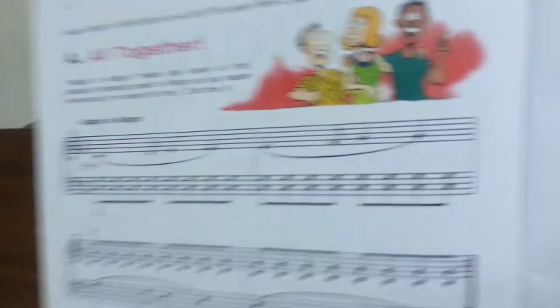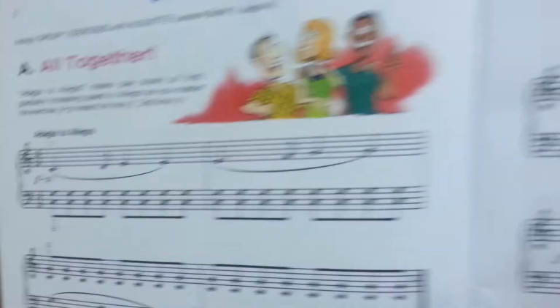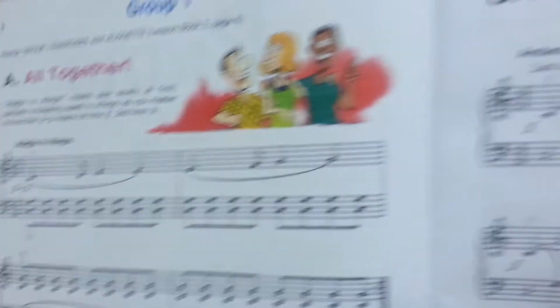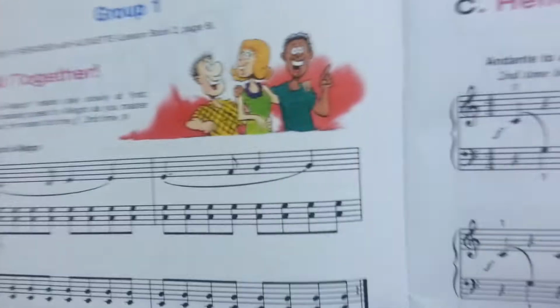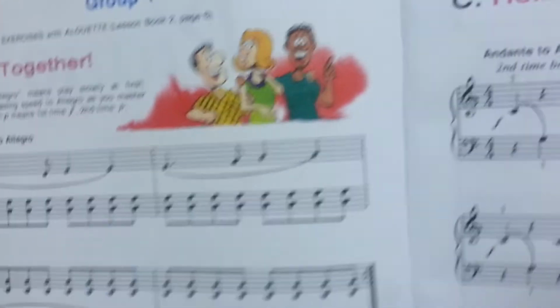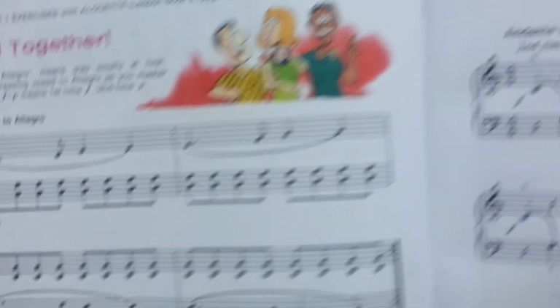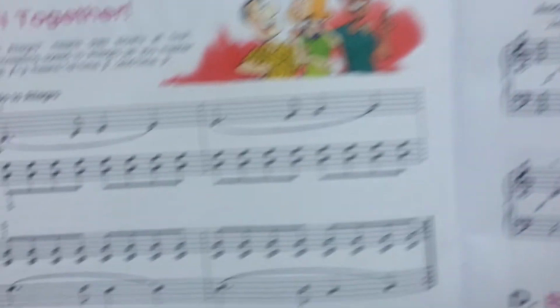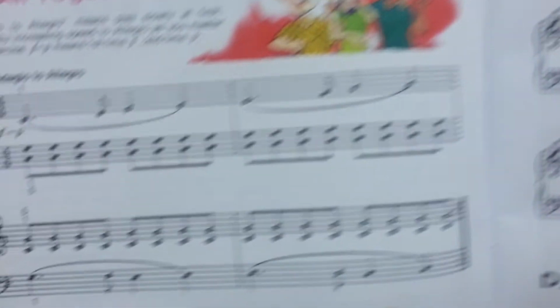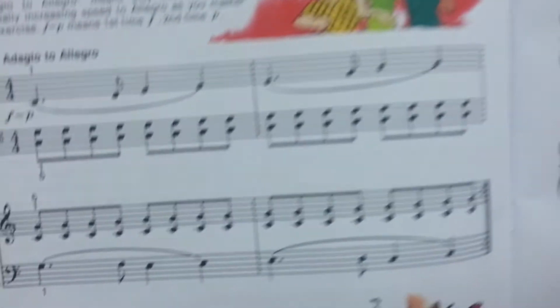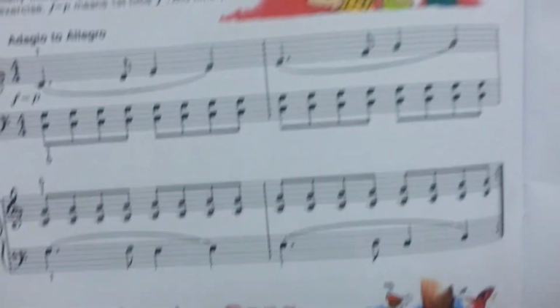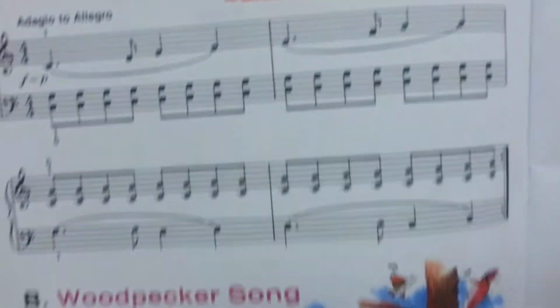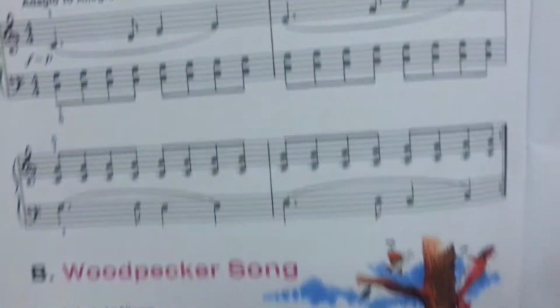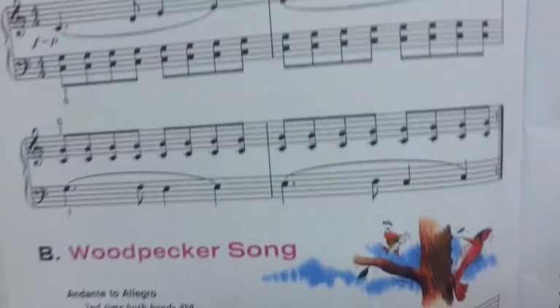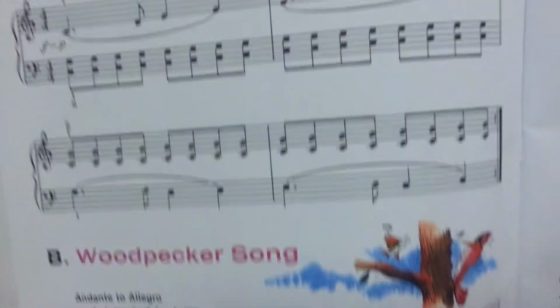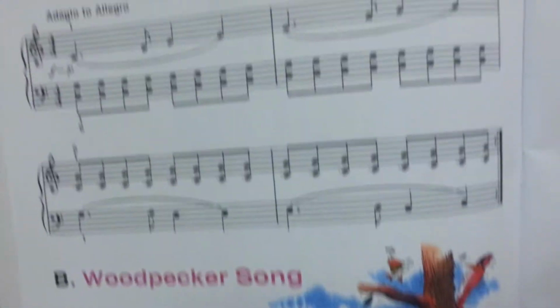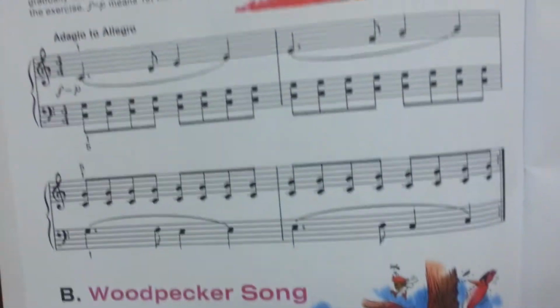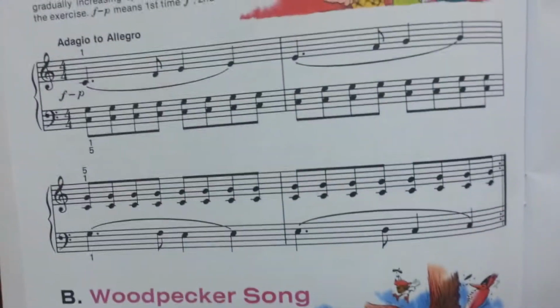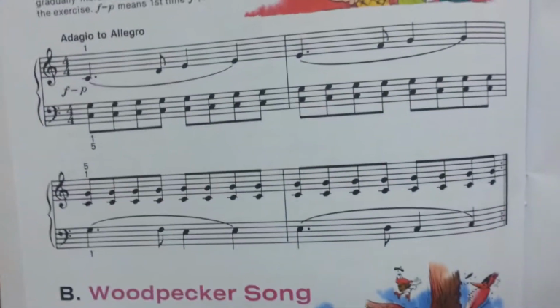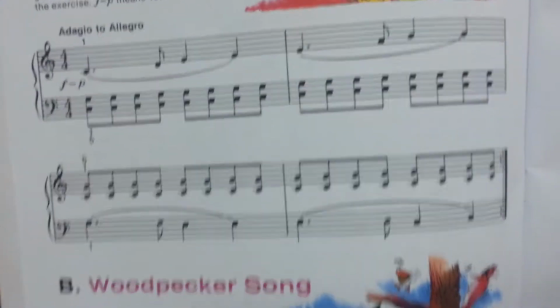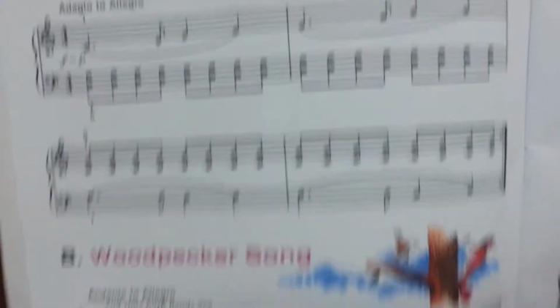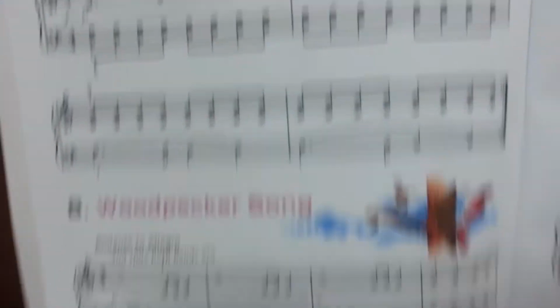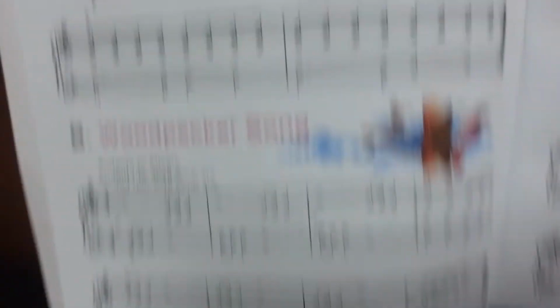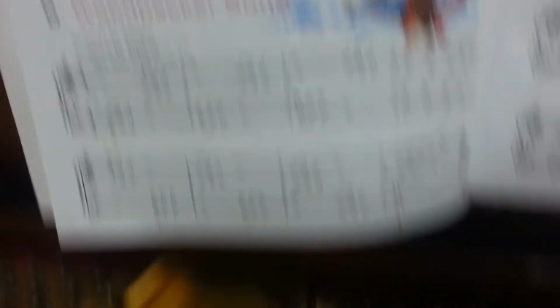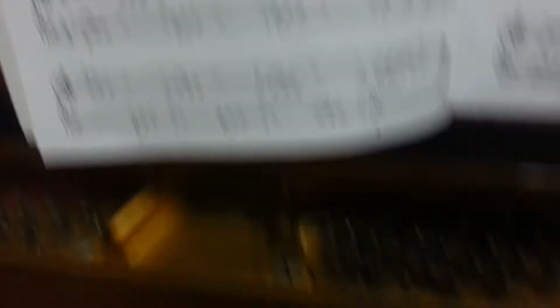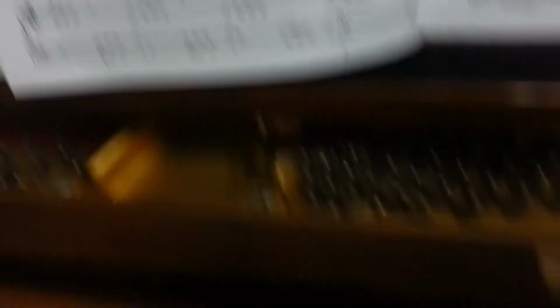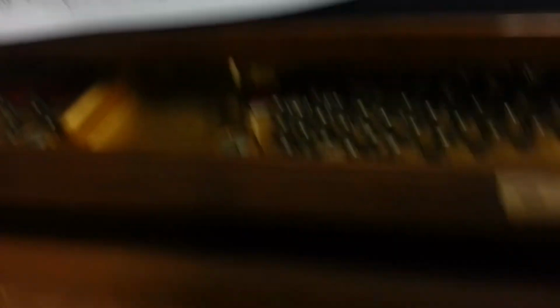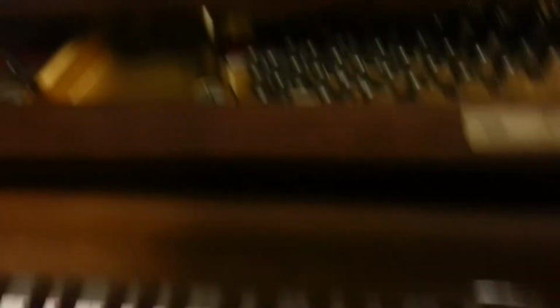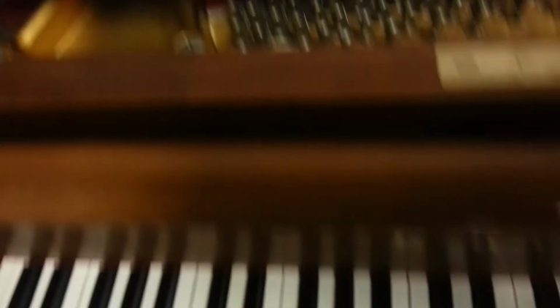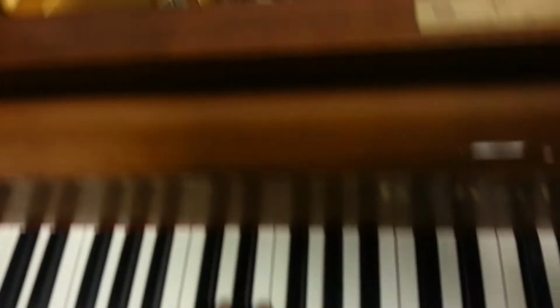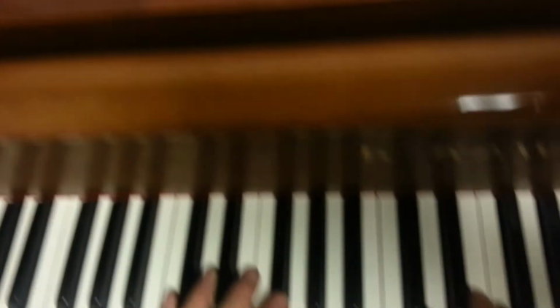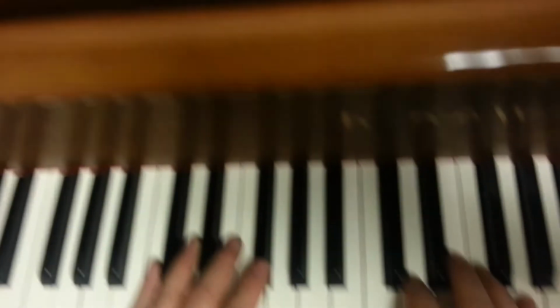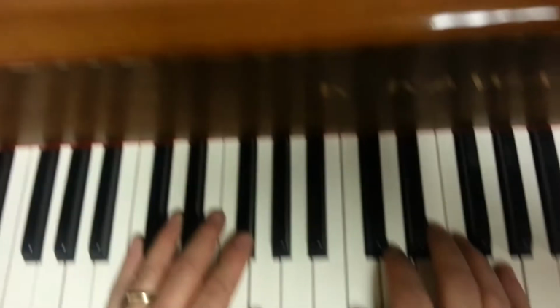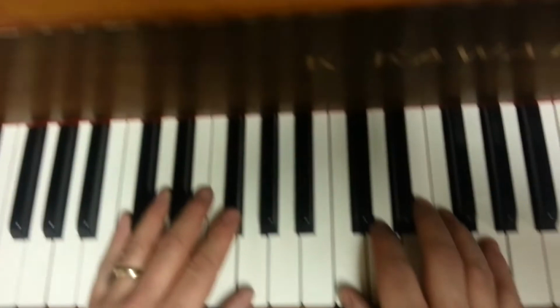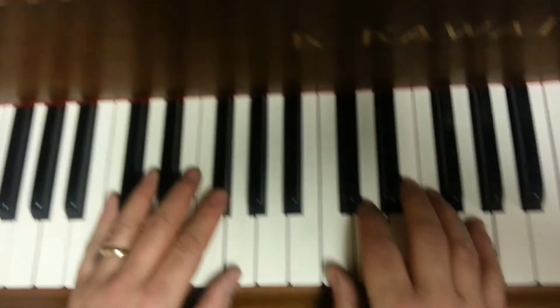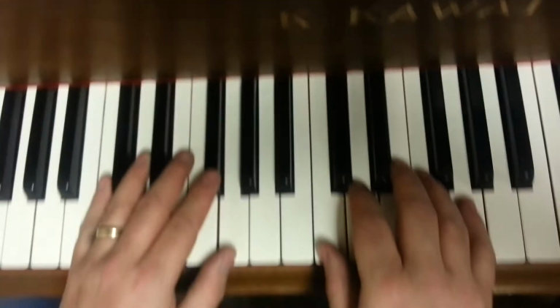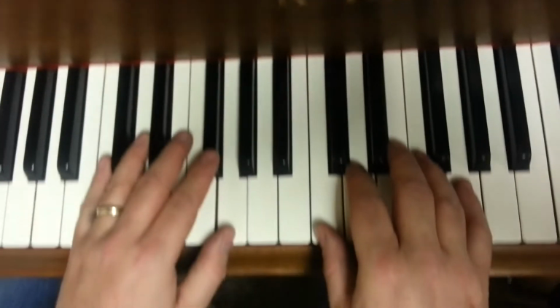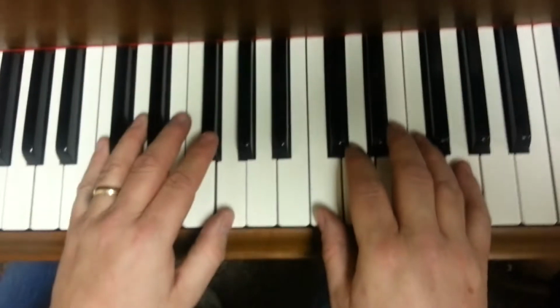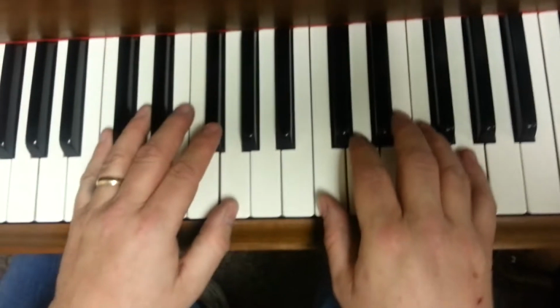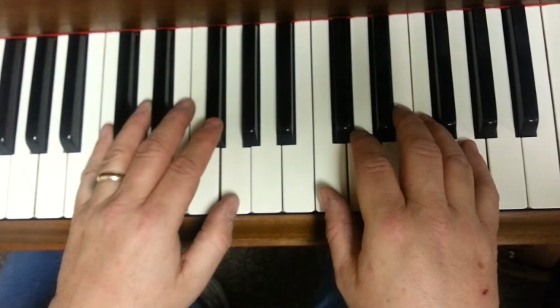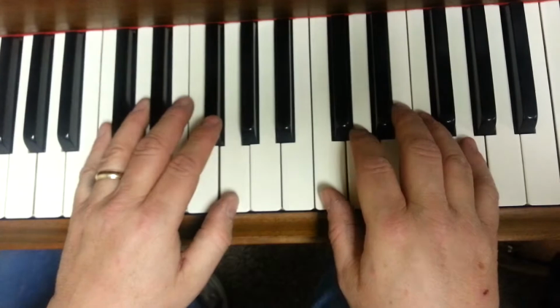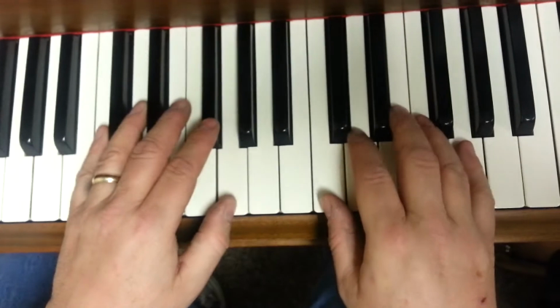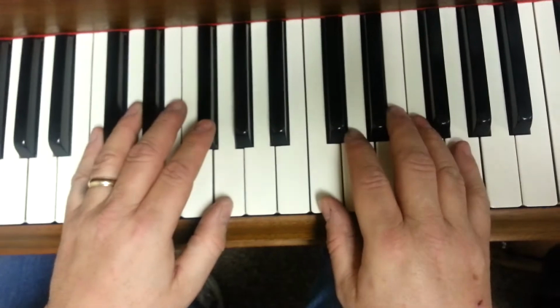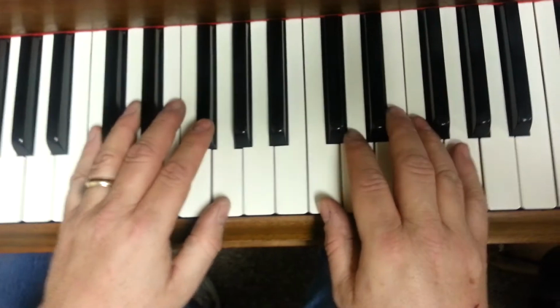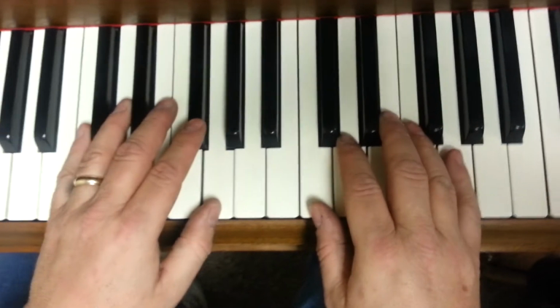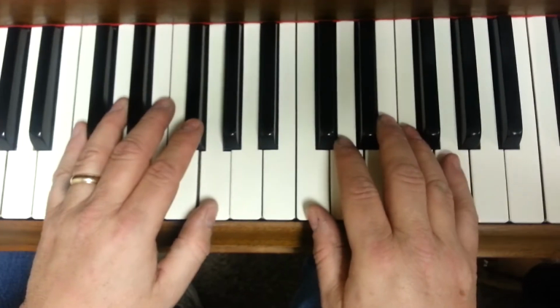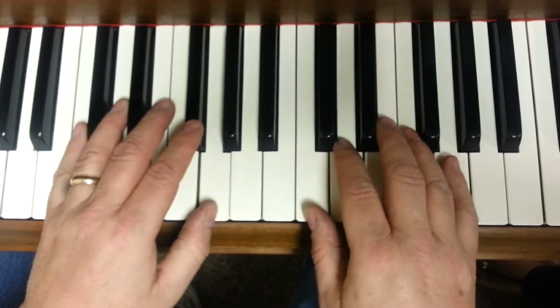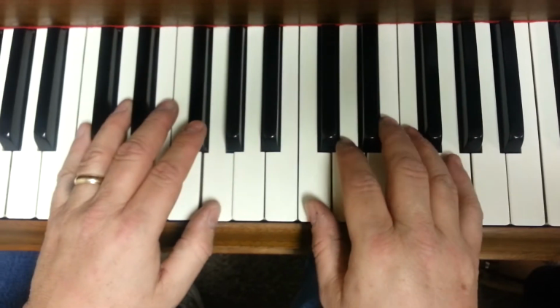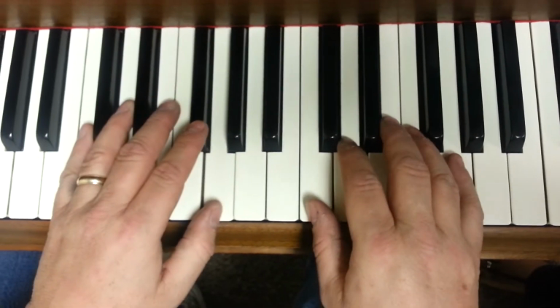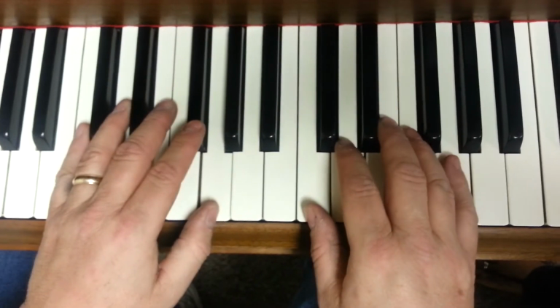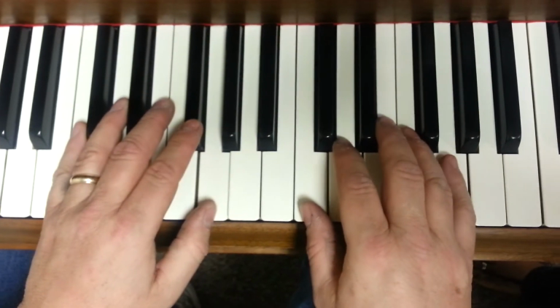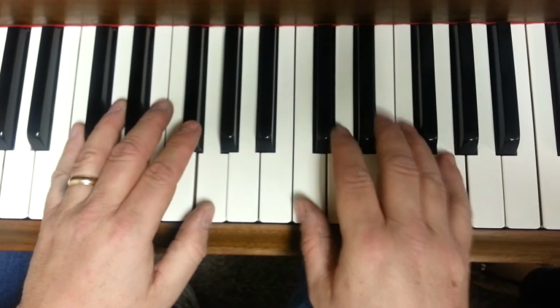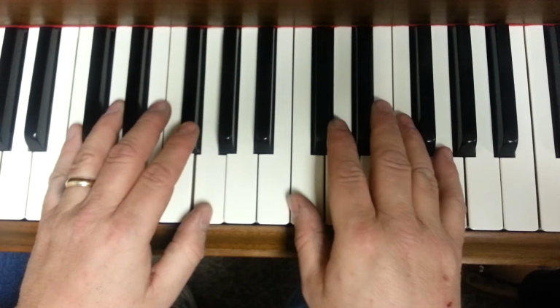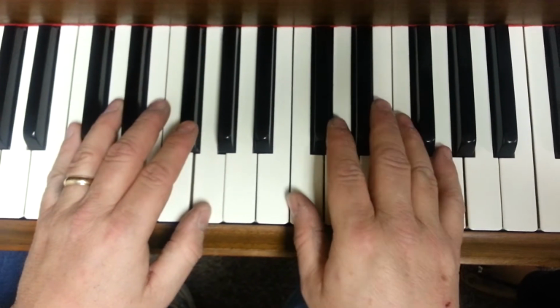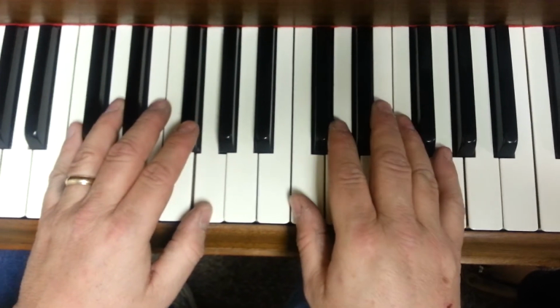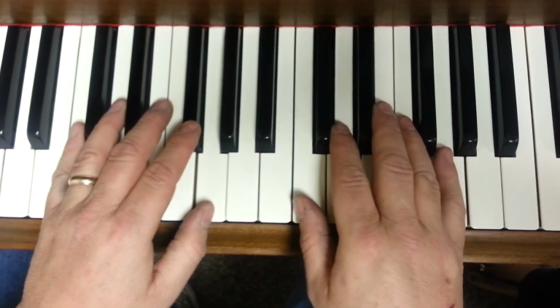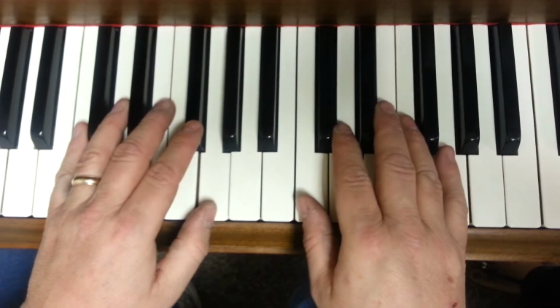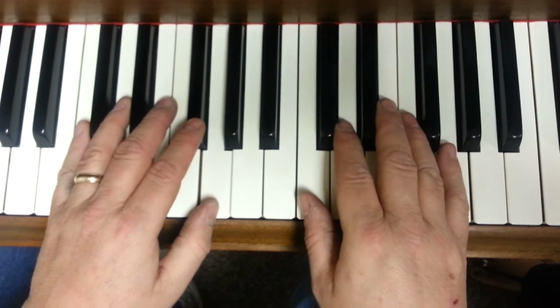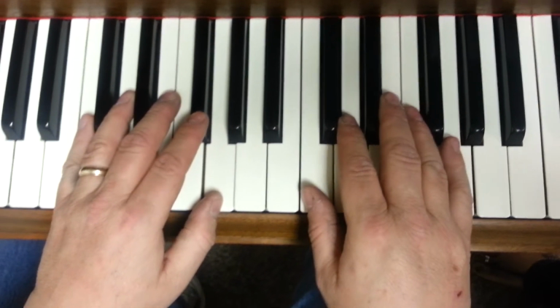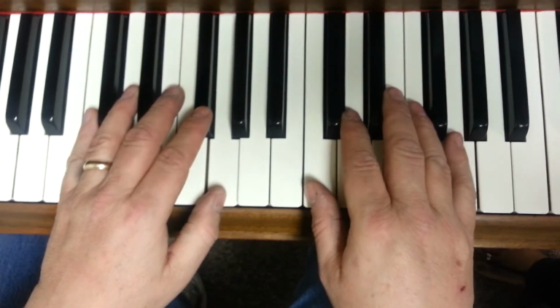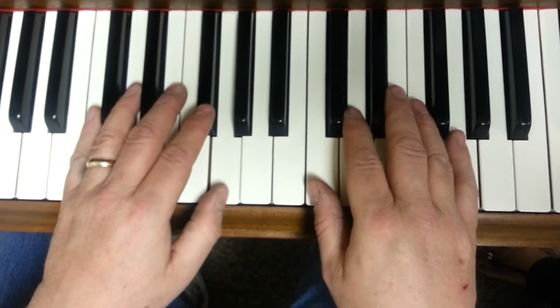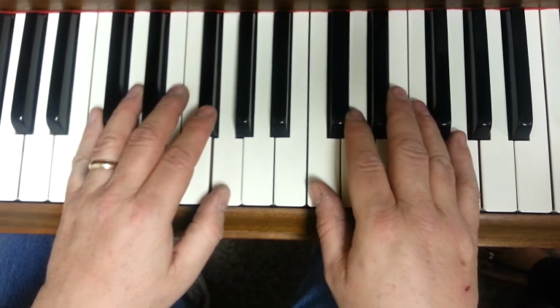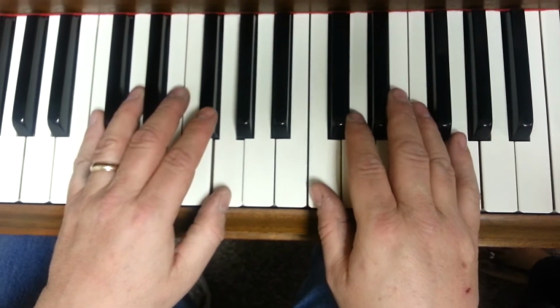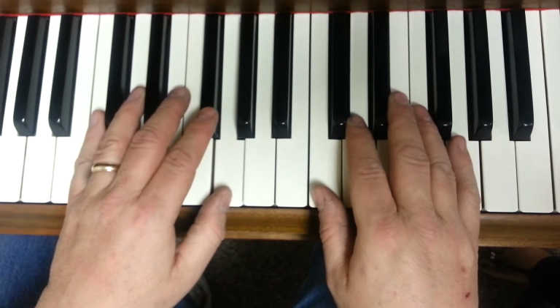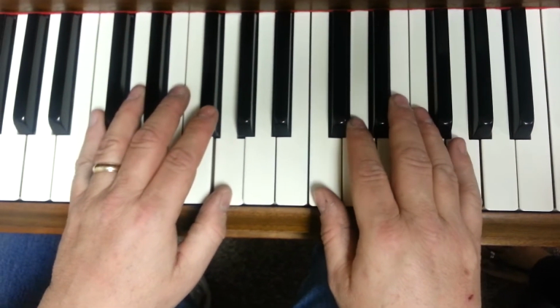Alright, here we go. I'm going to do this one pretty slowly. One, two, ready, go.